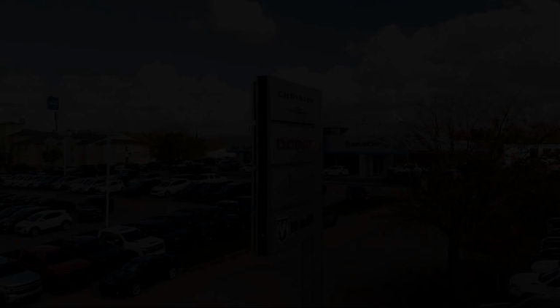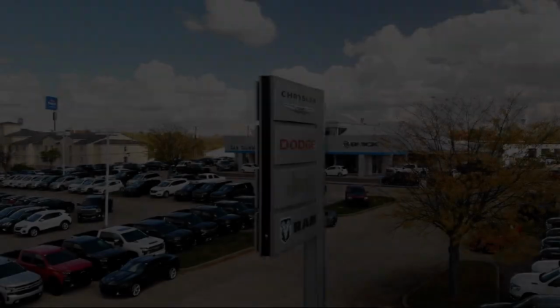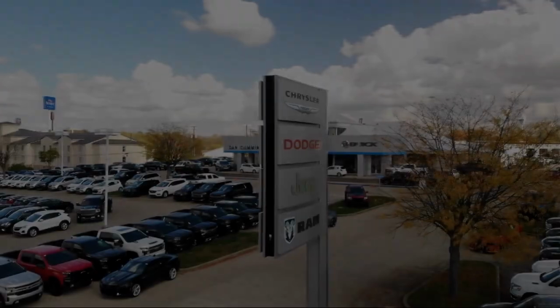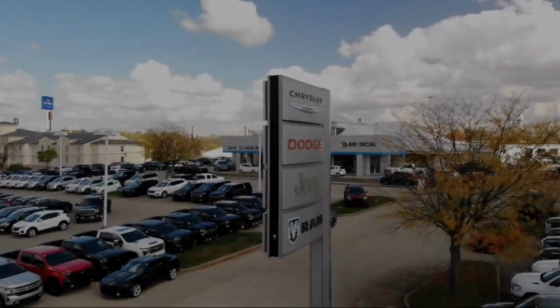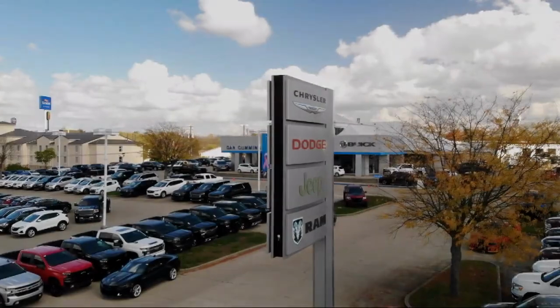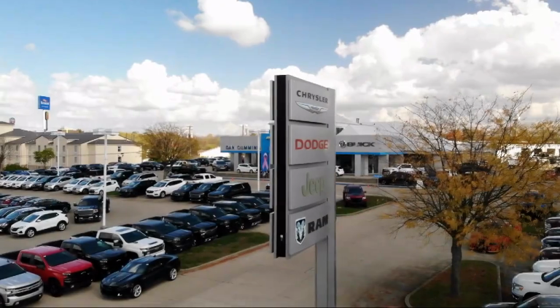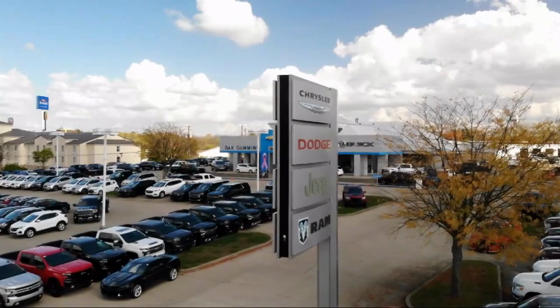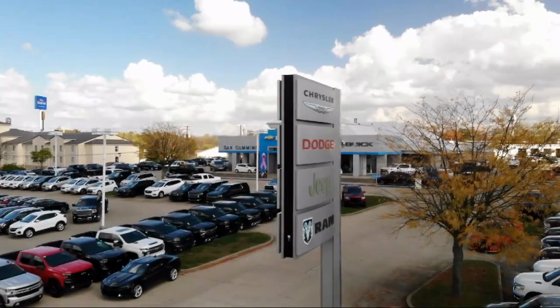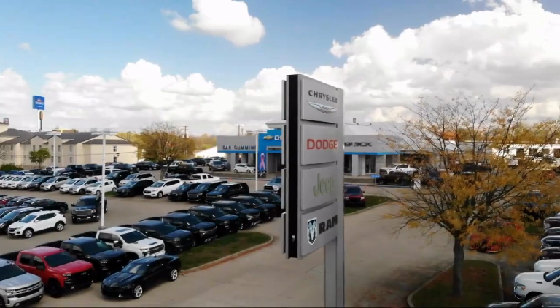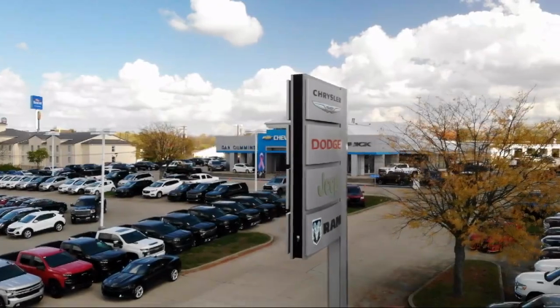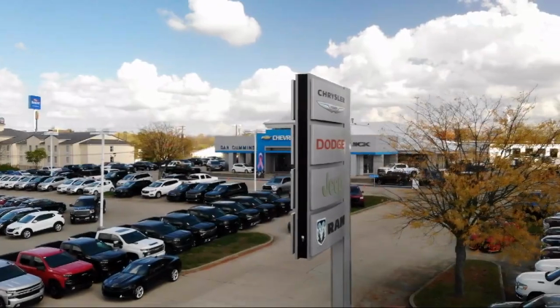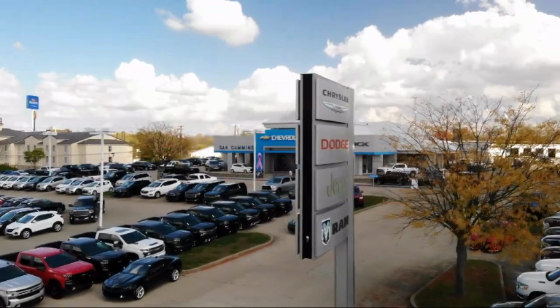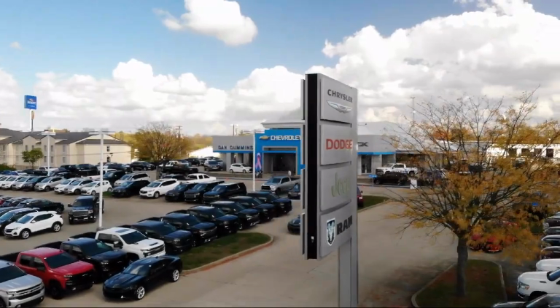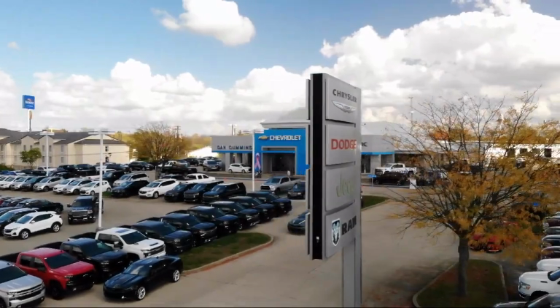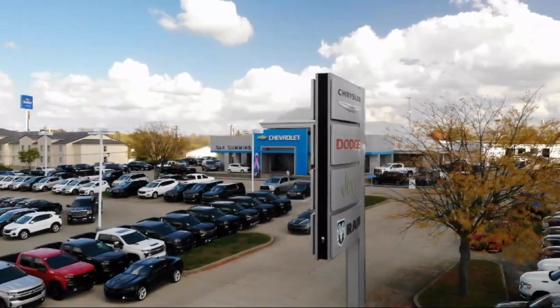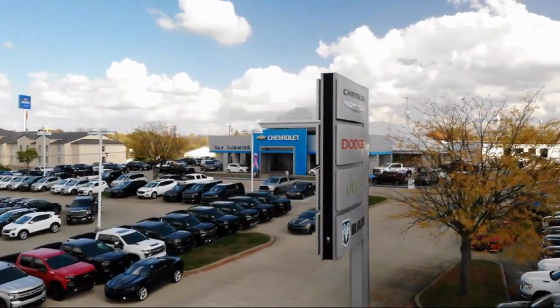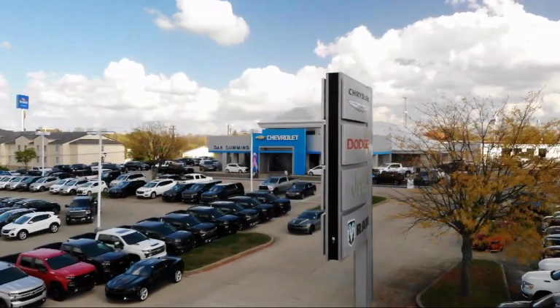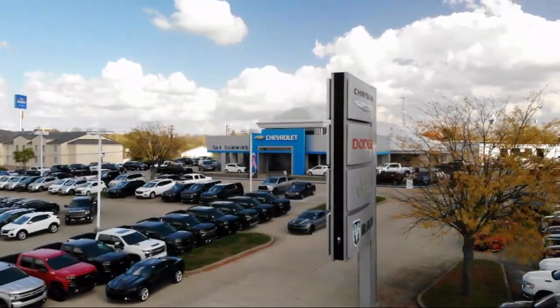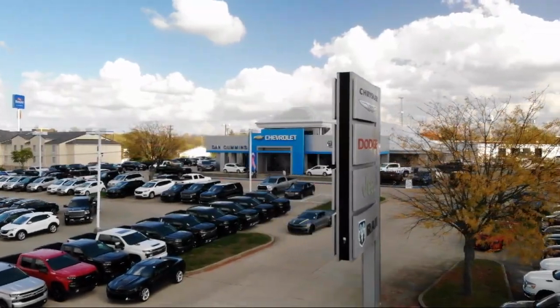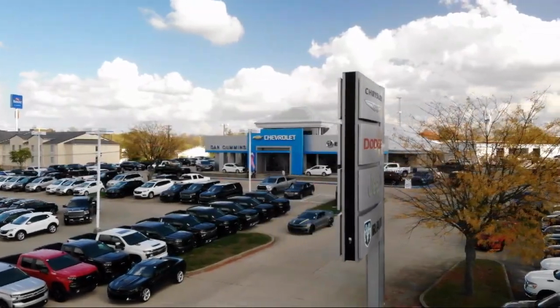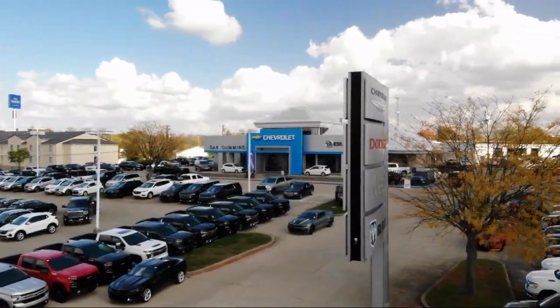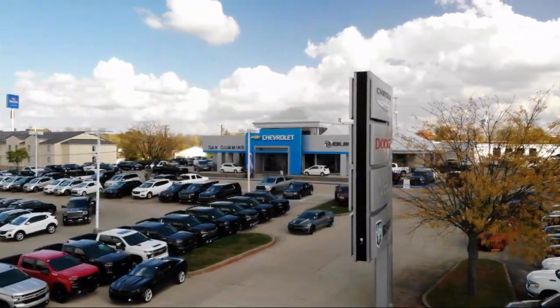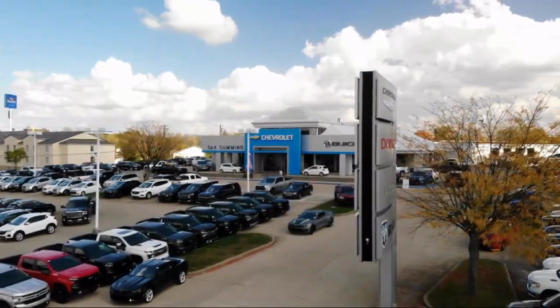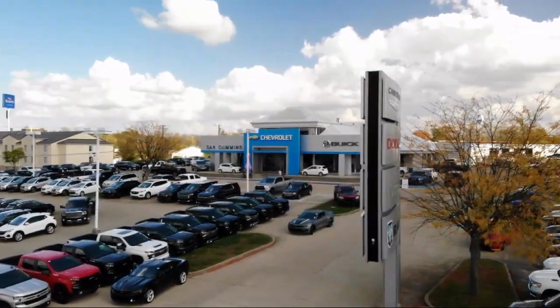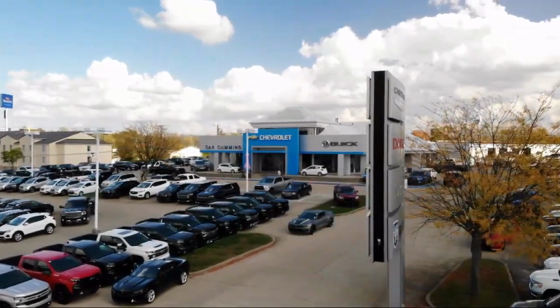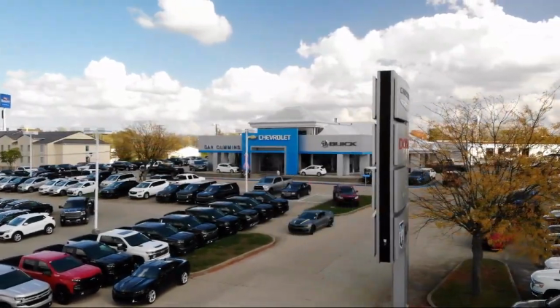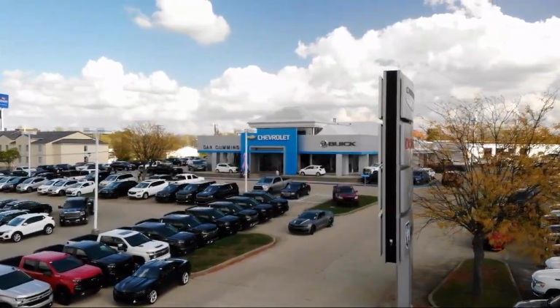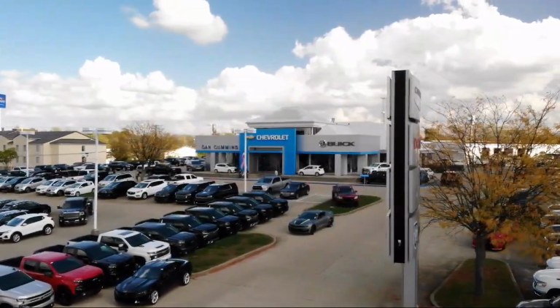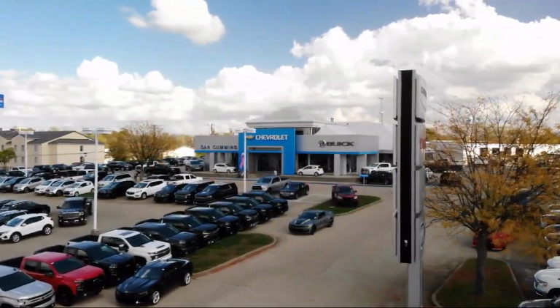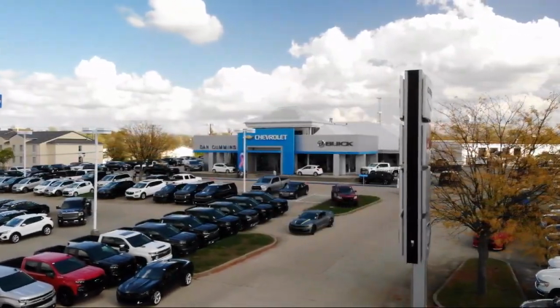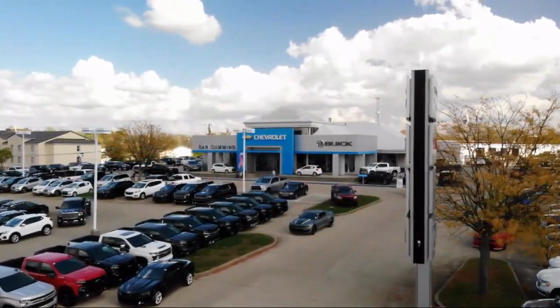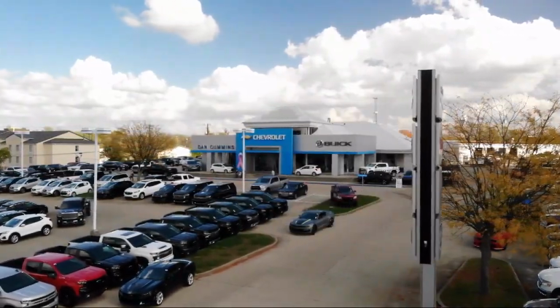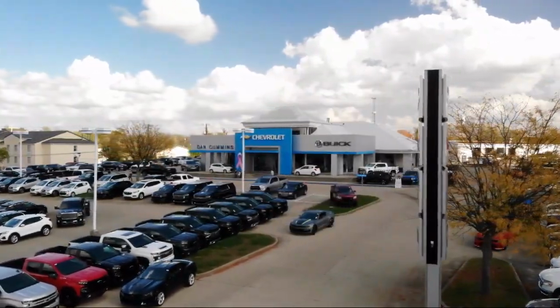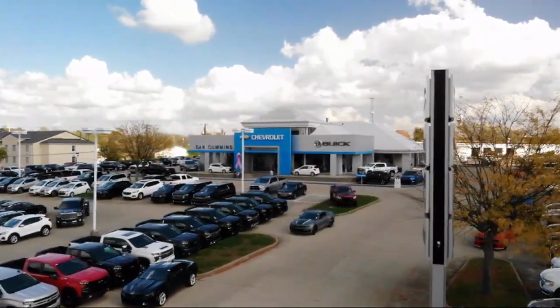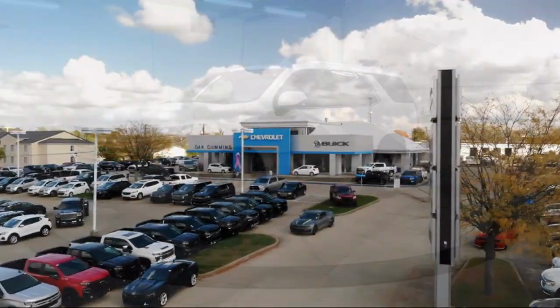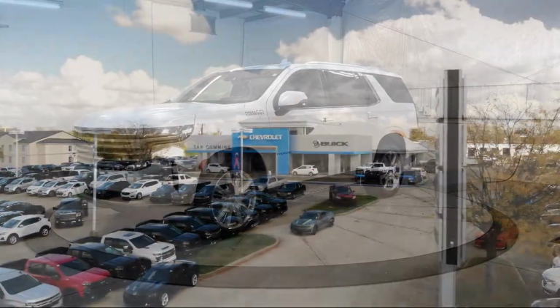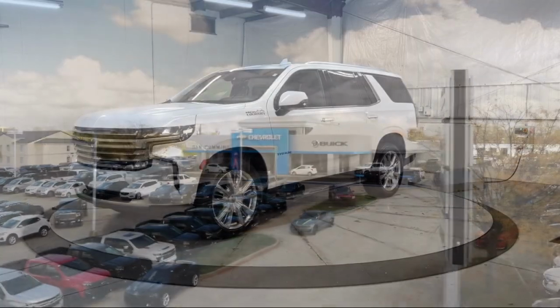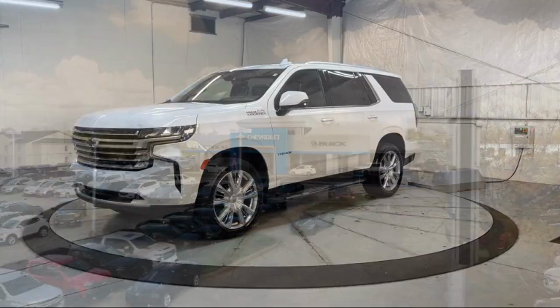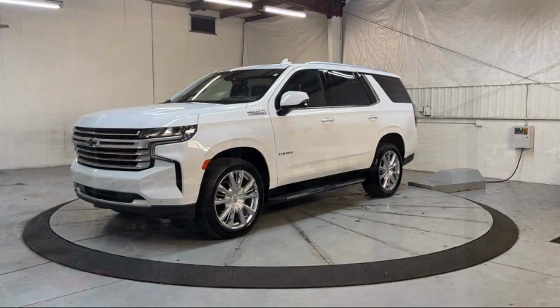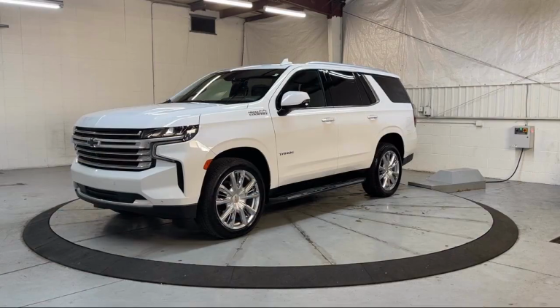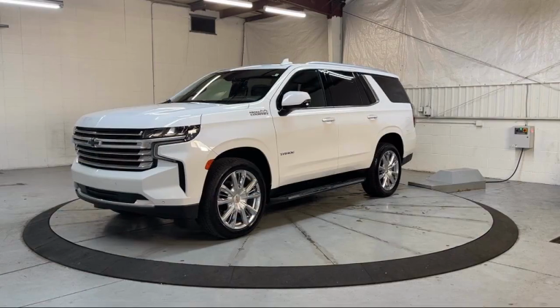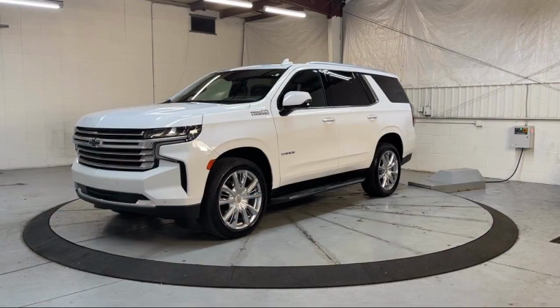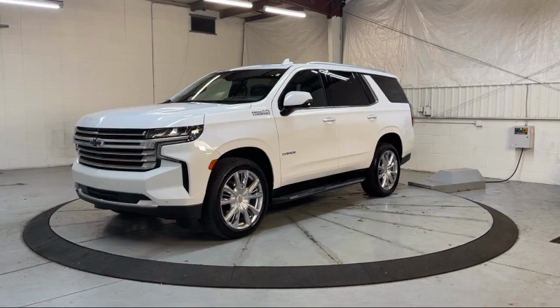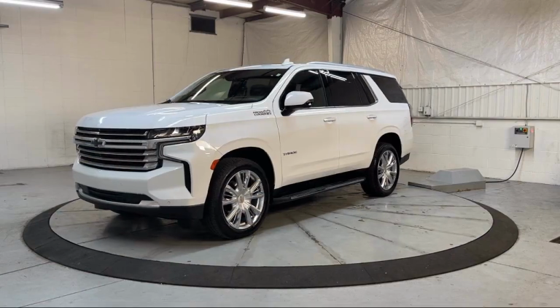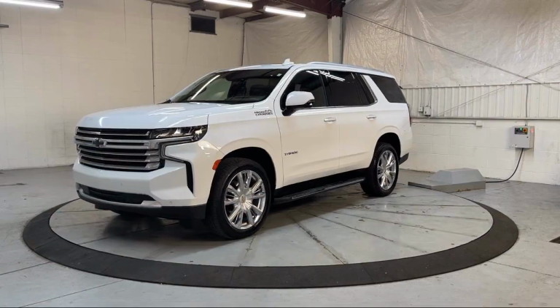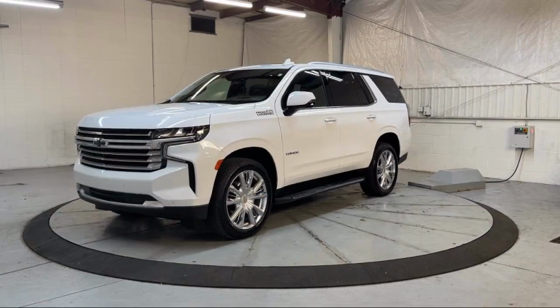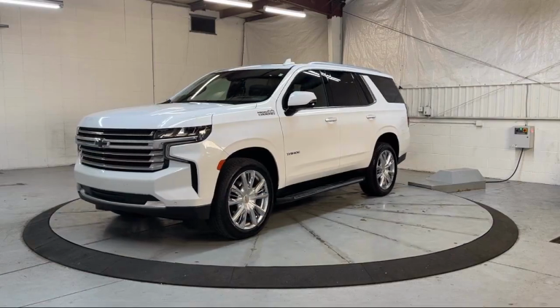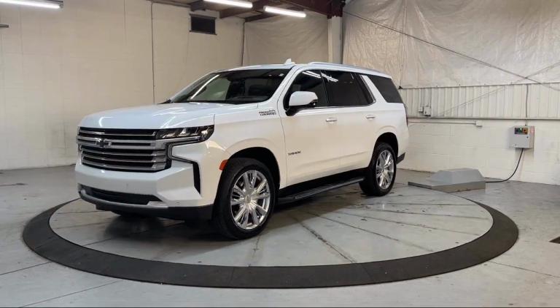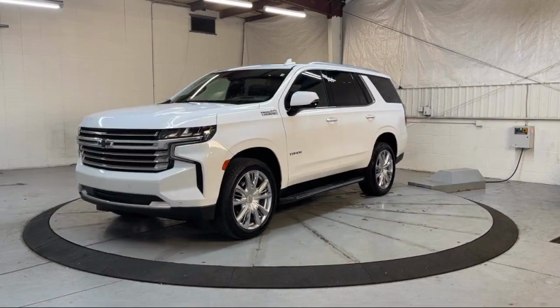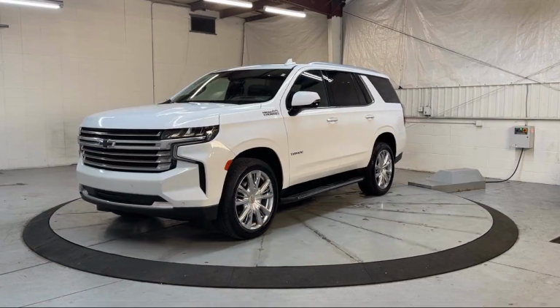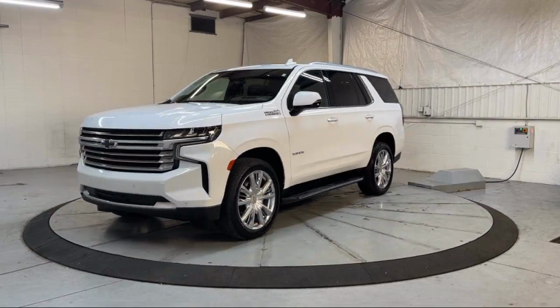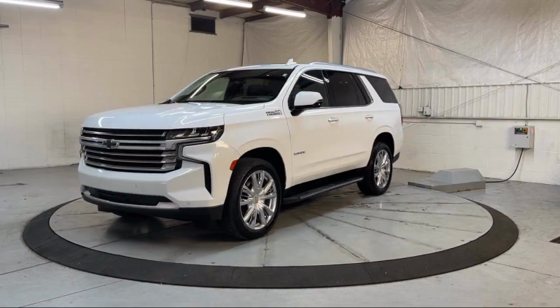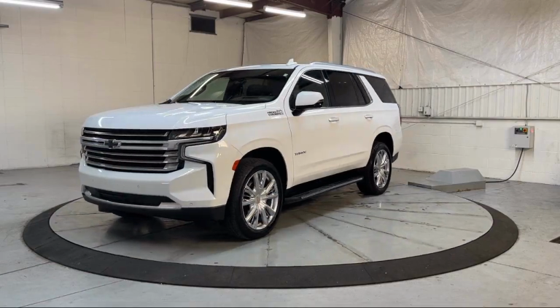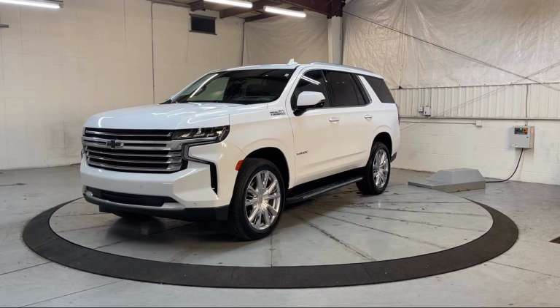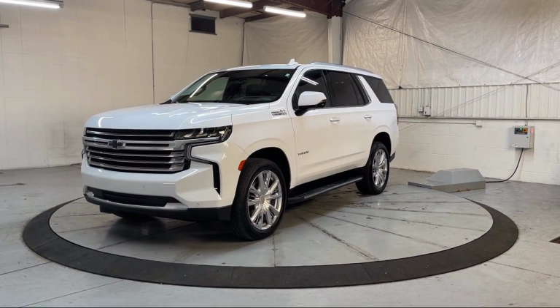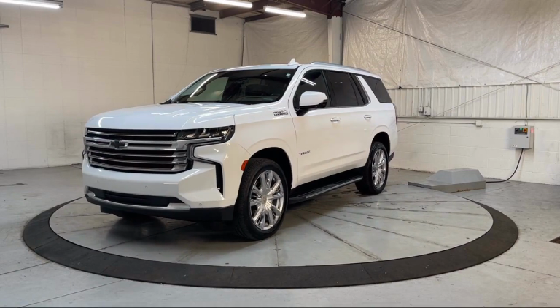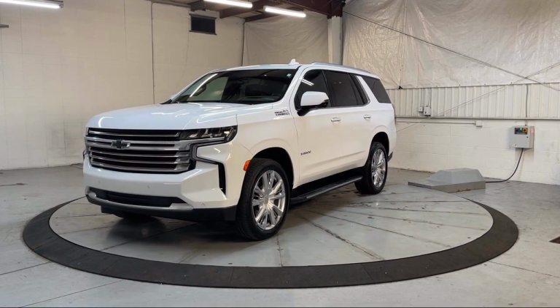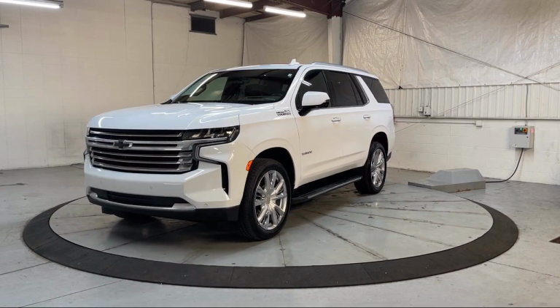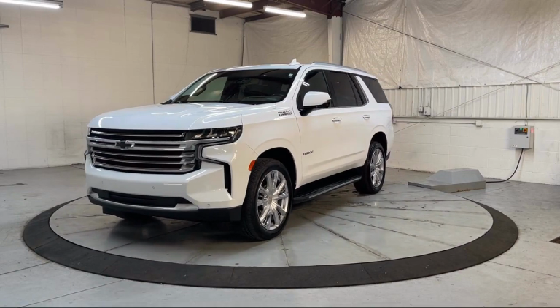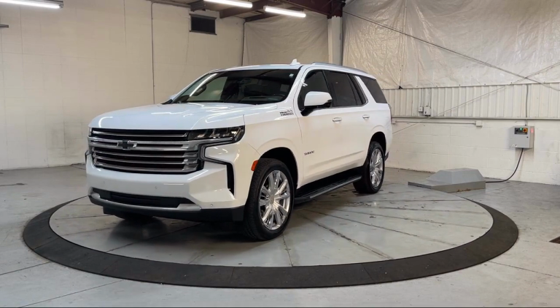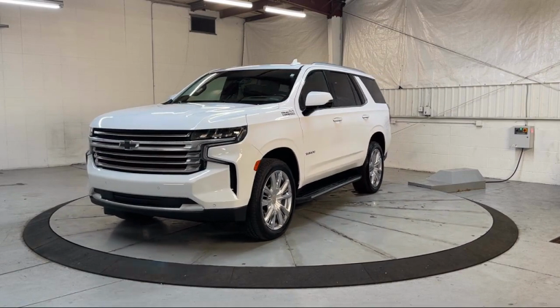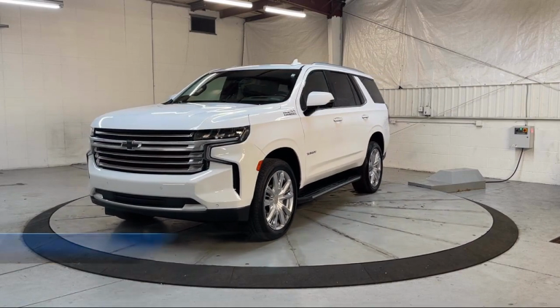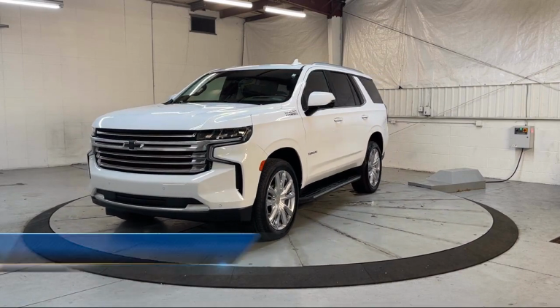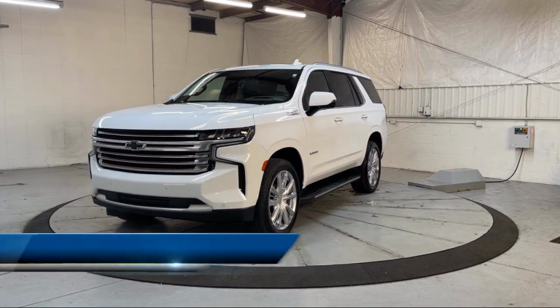Welcome to Dan Cummins of Georgetown, and here's a look at one of our certified pre-owned vehicles for sale.